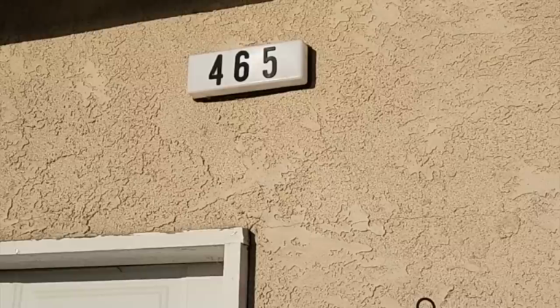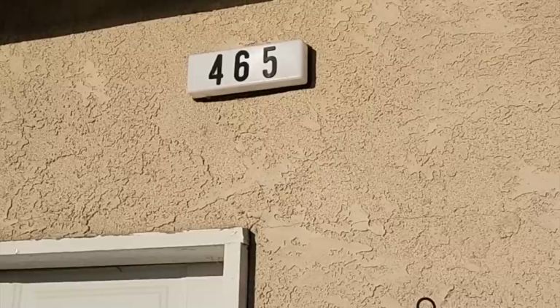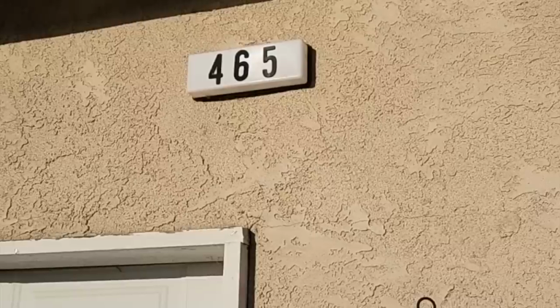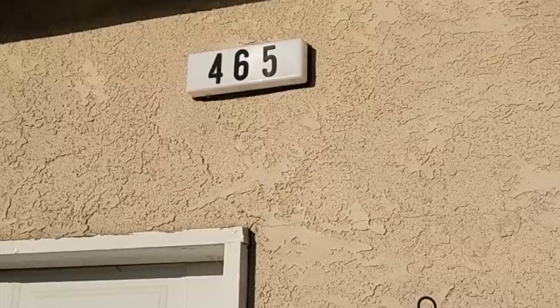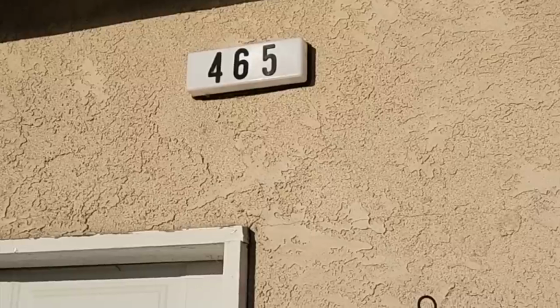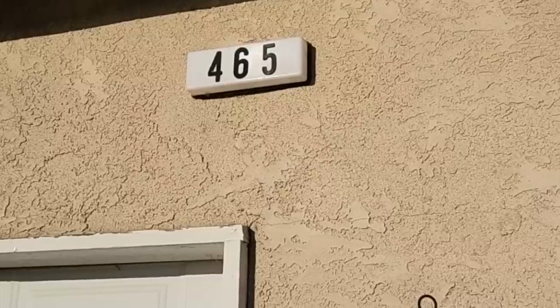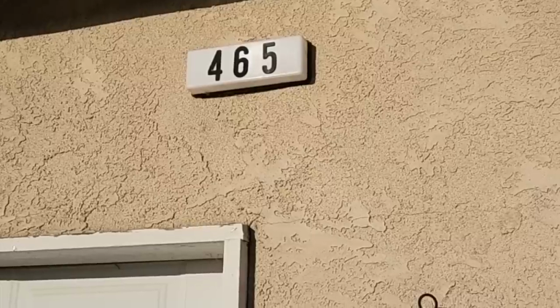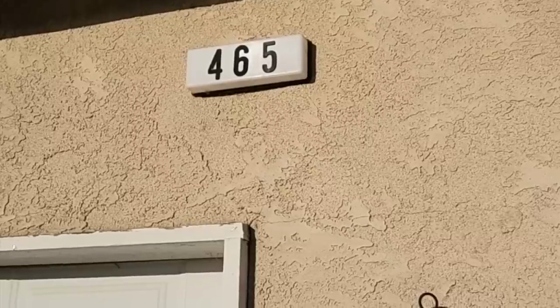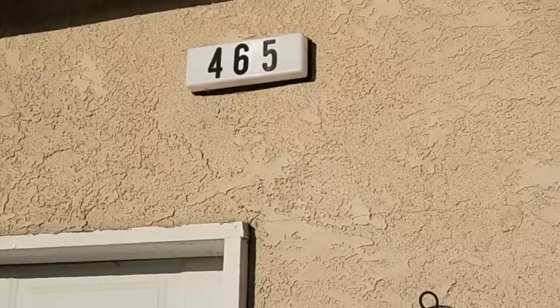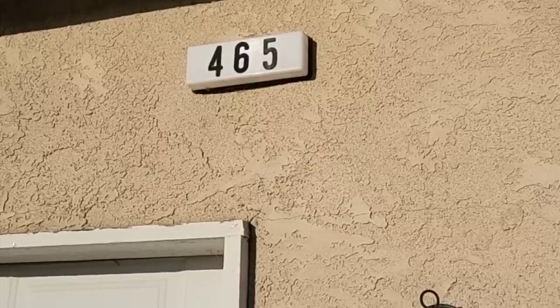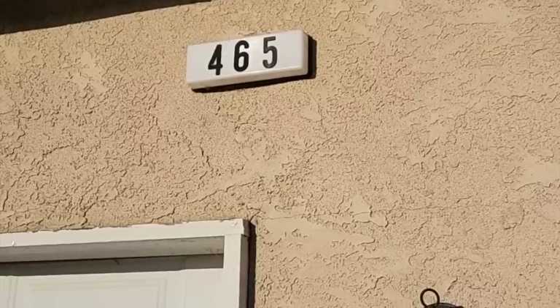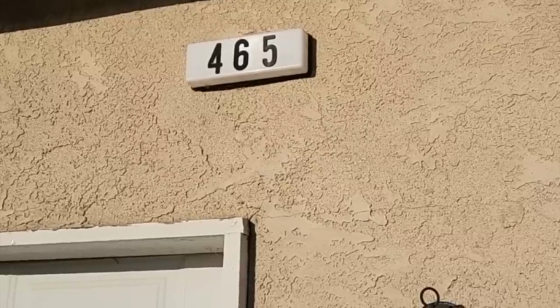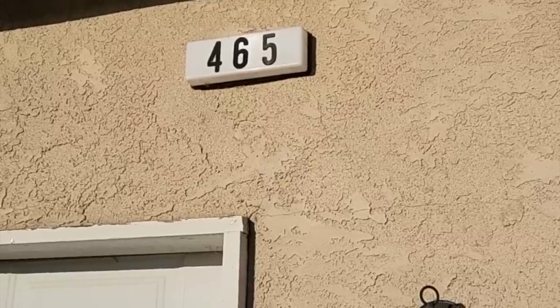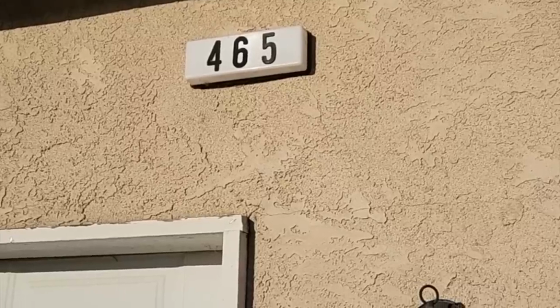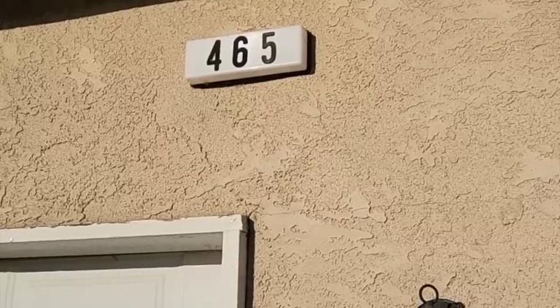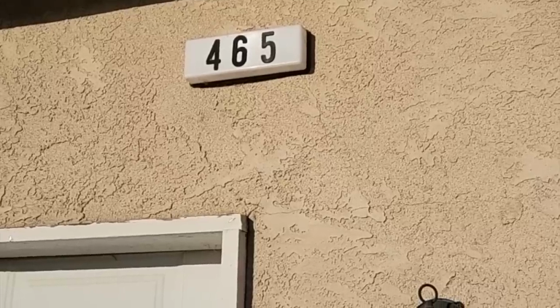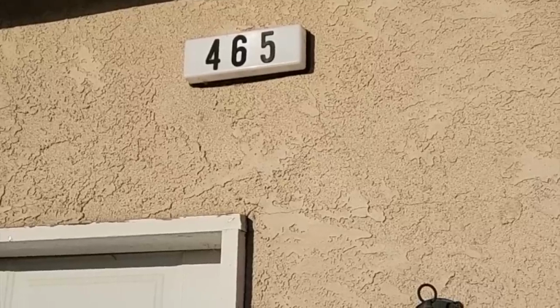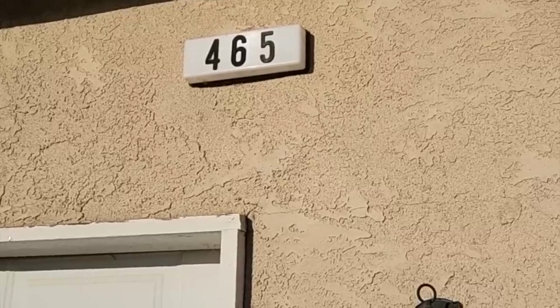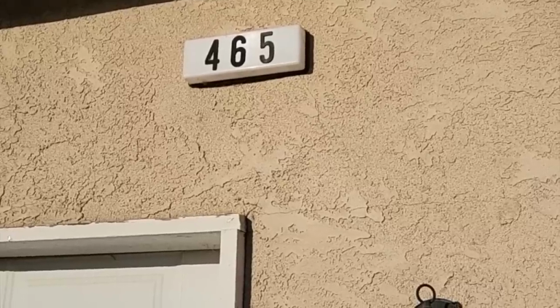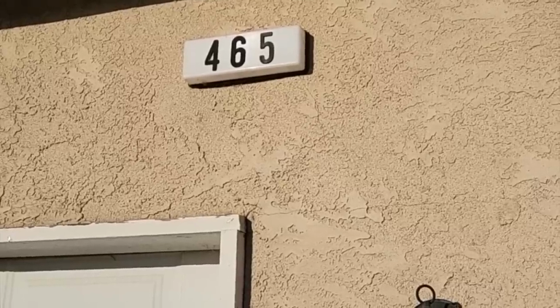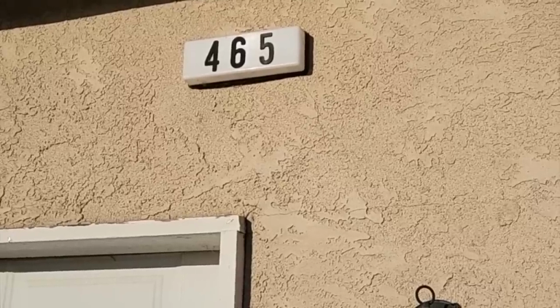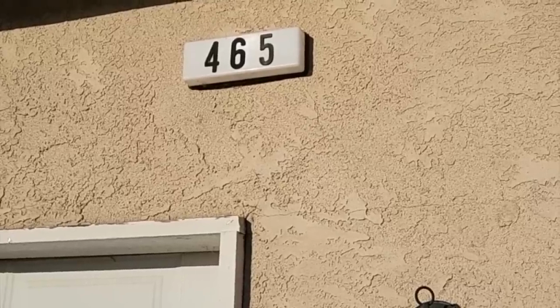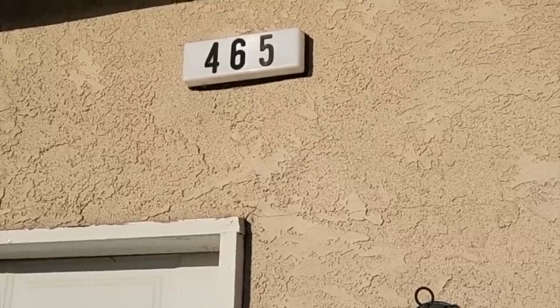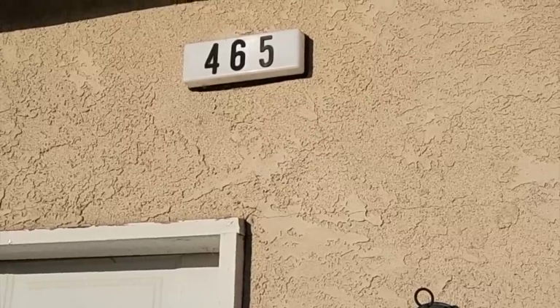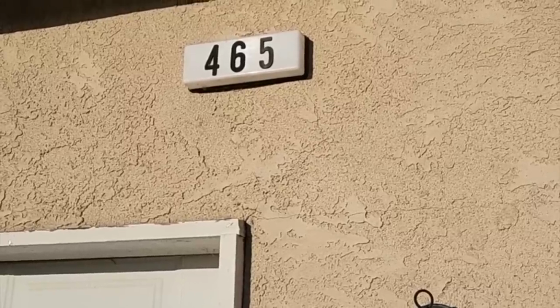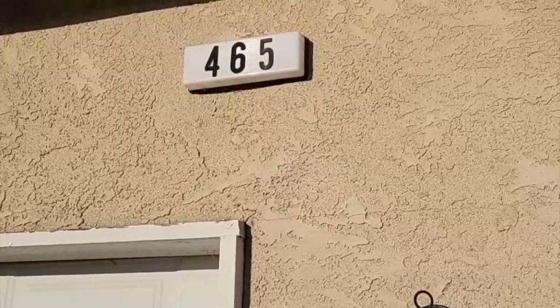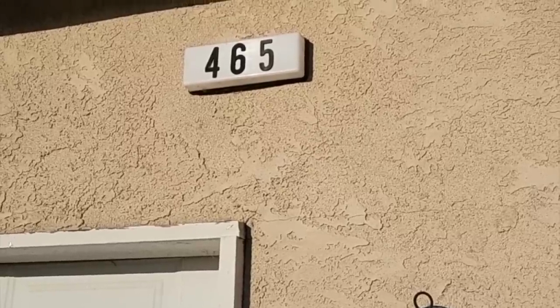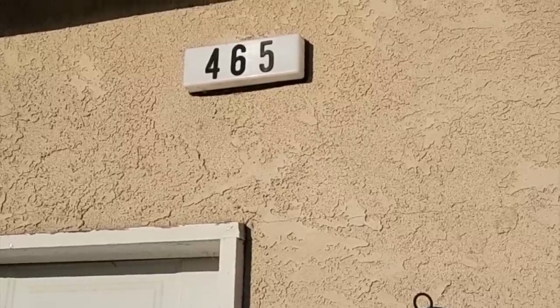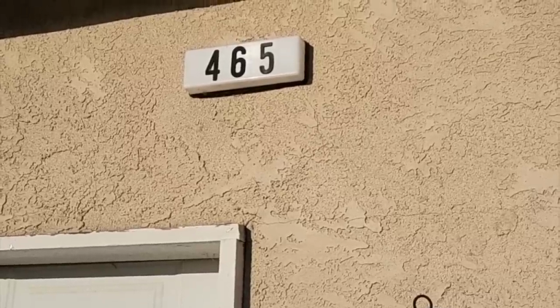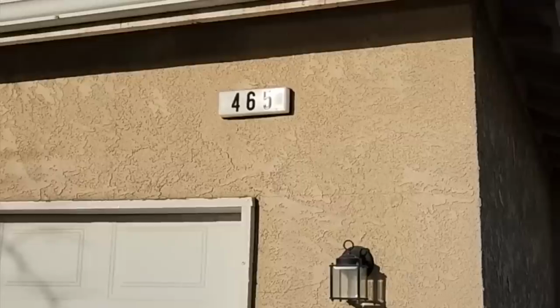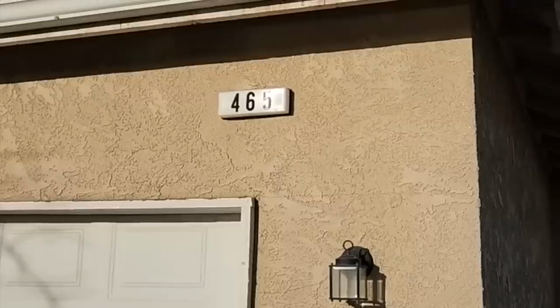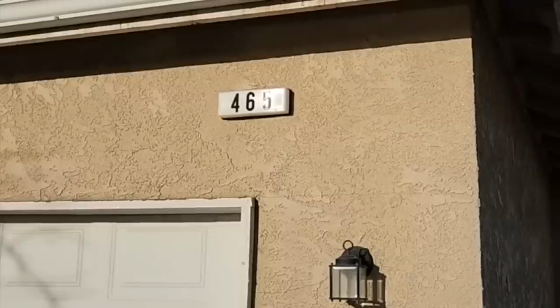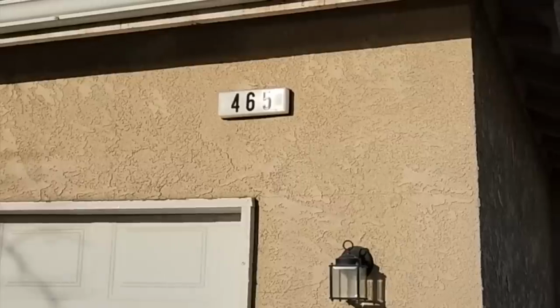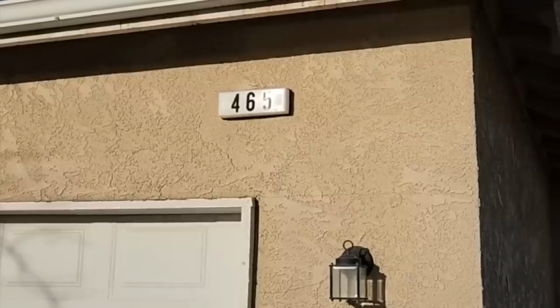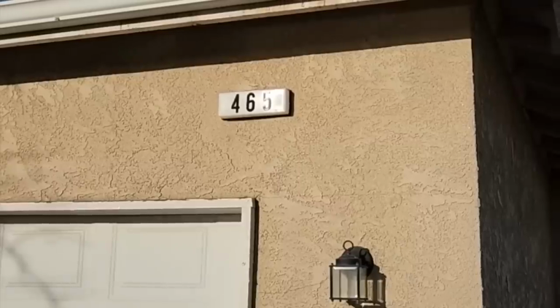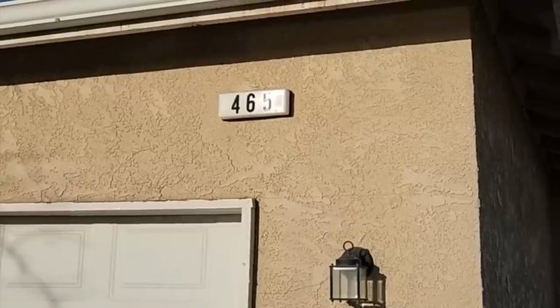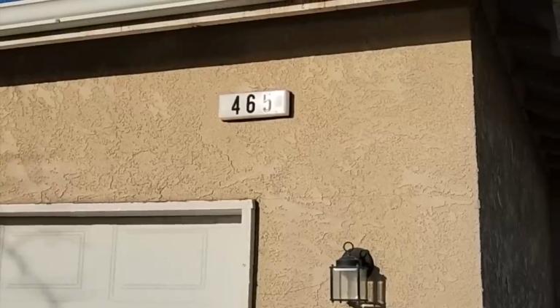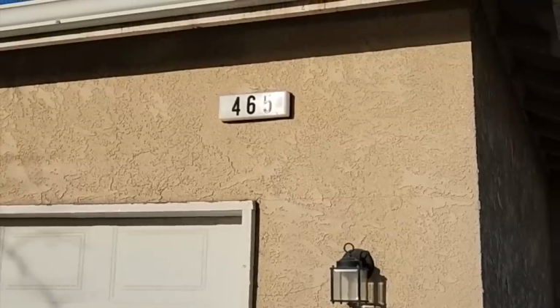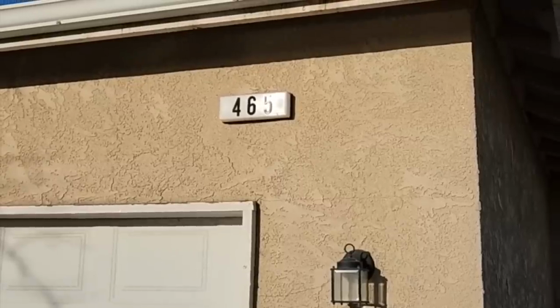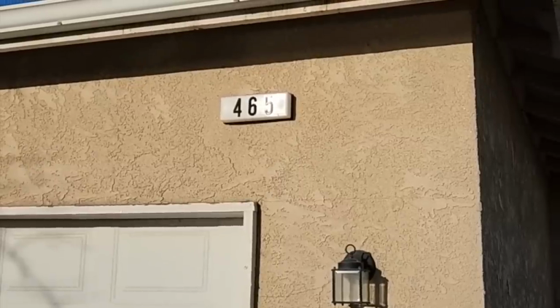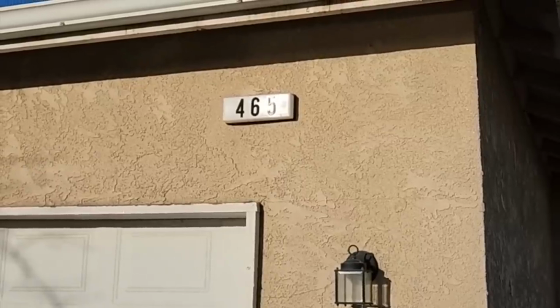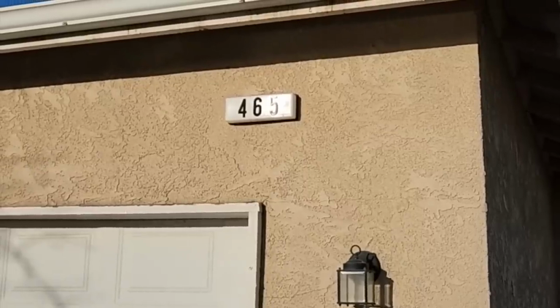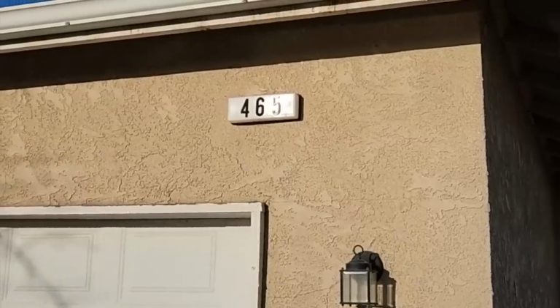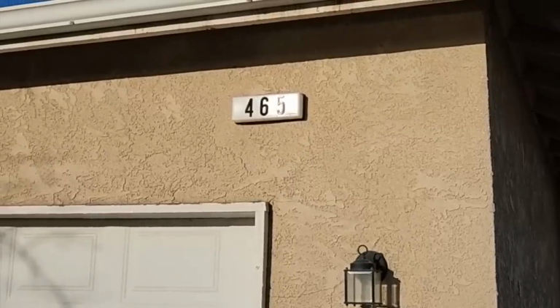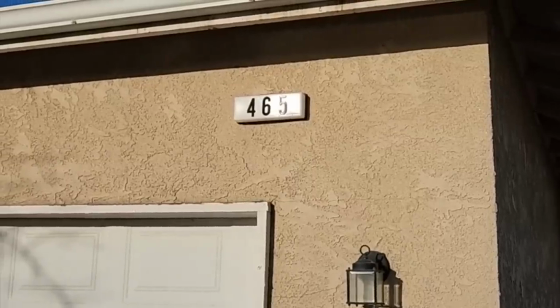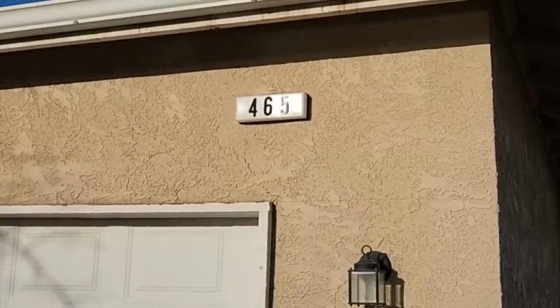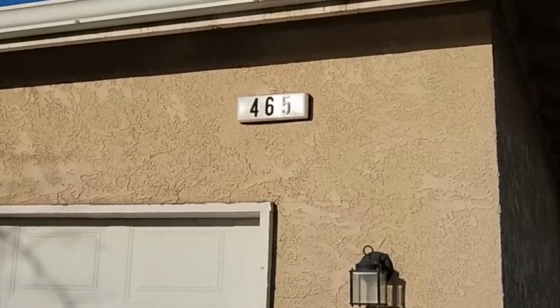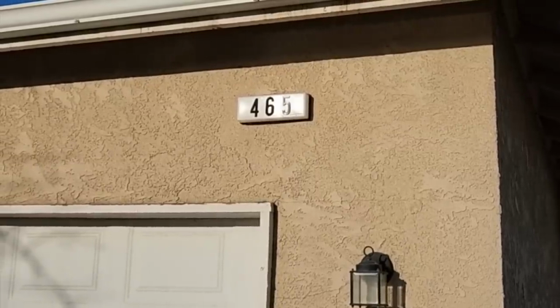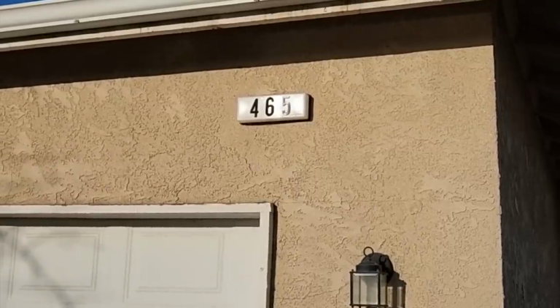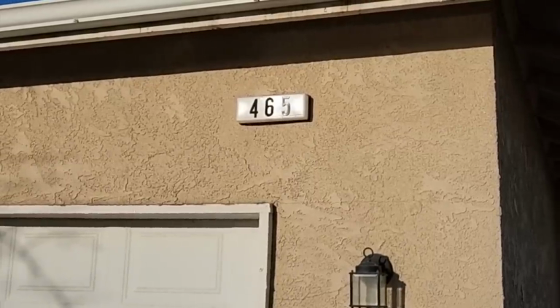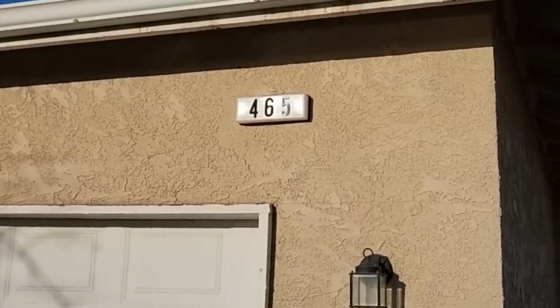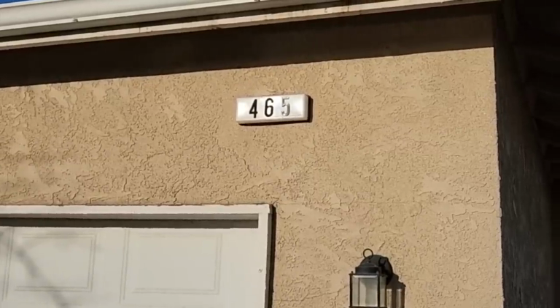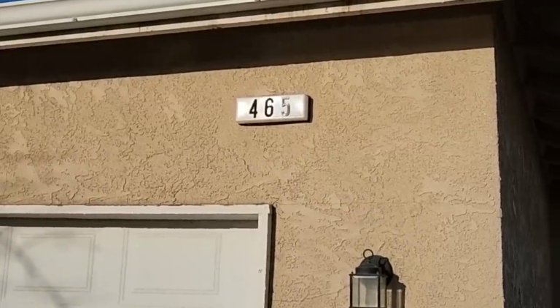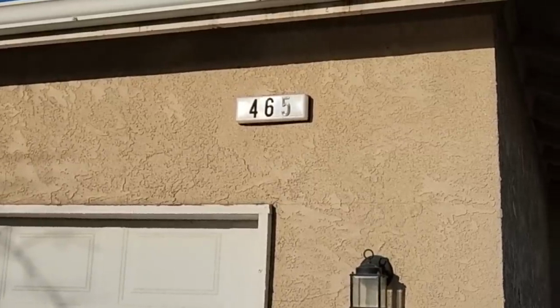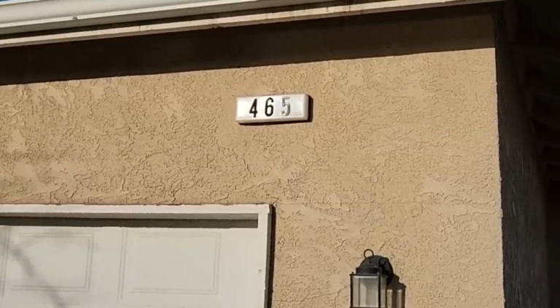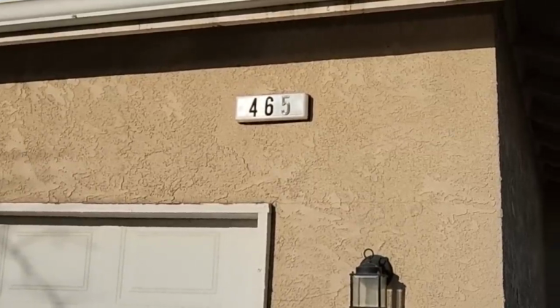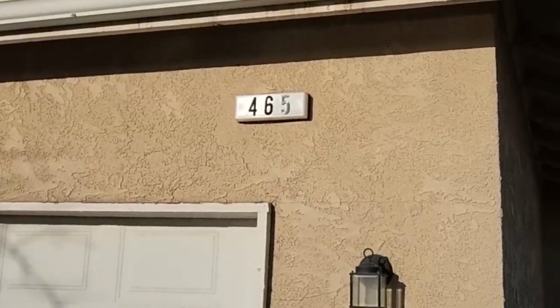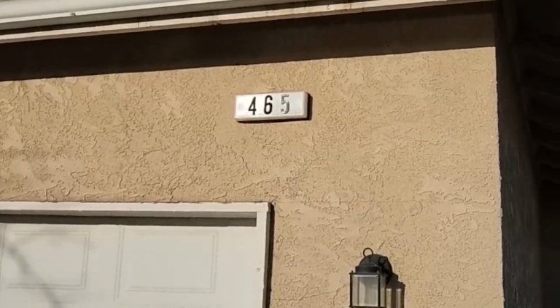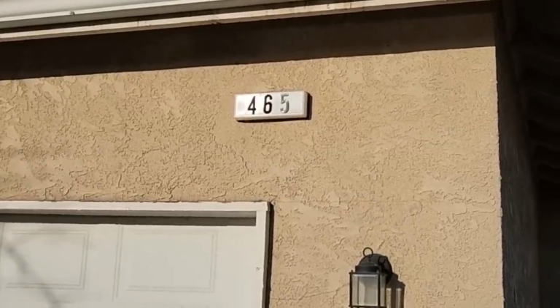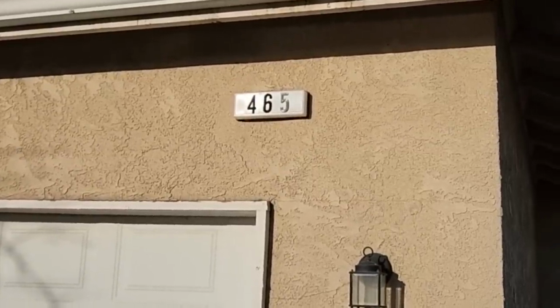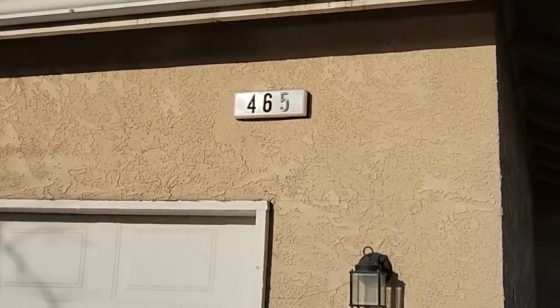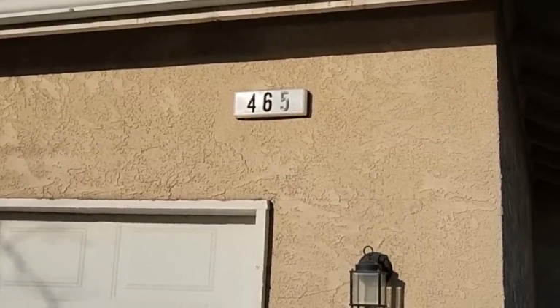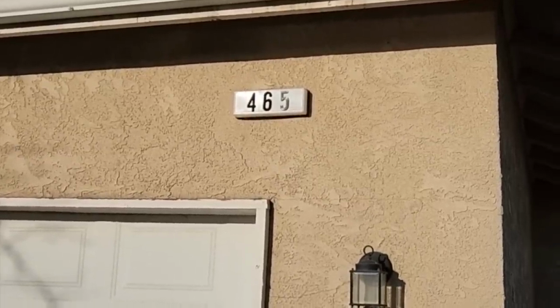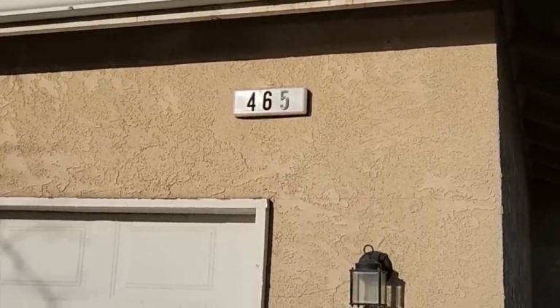I've always had a problem at the front of my house with my house numbers being too small. They're so hard to see from the street, especially for deliveries.